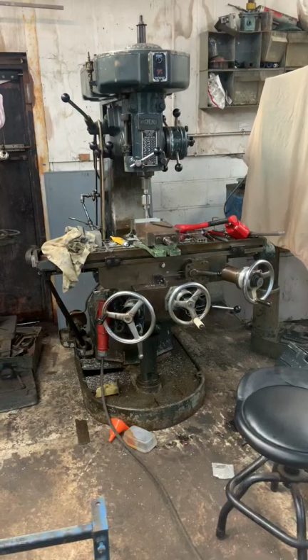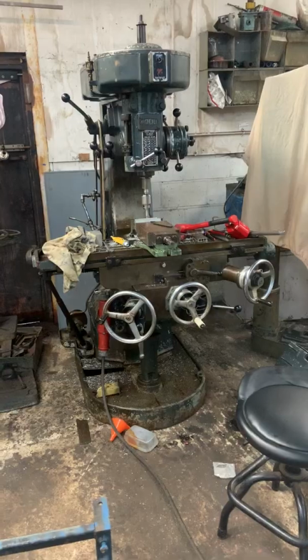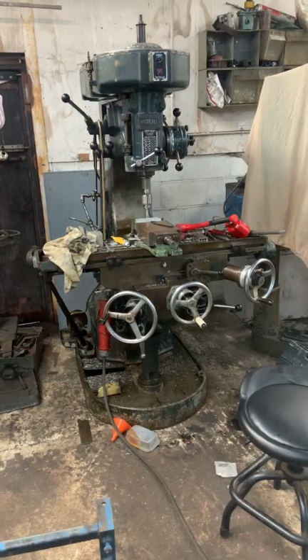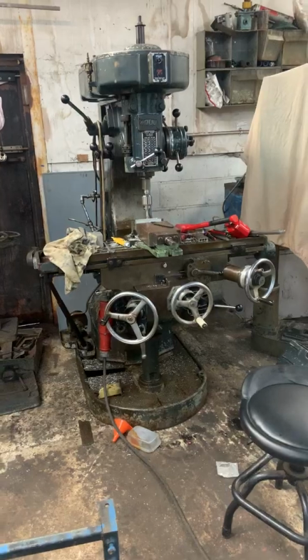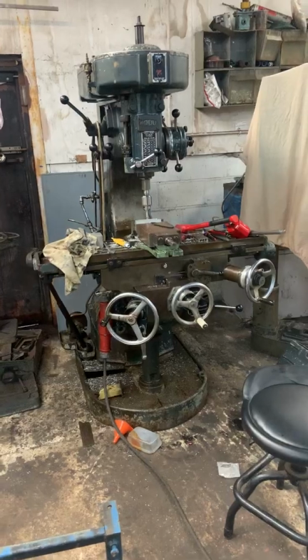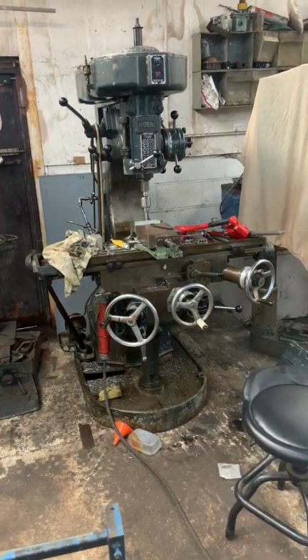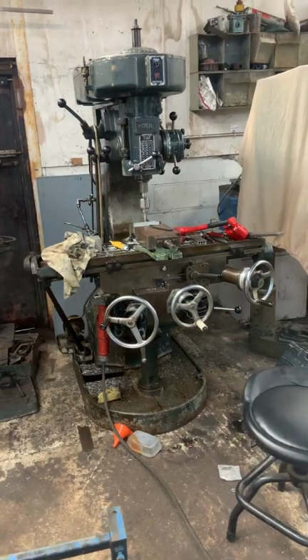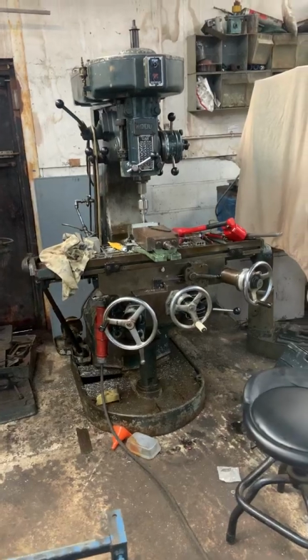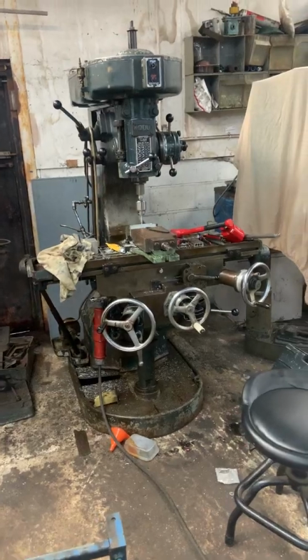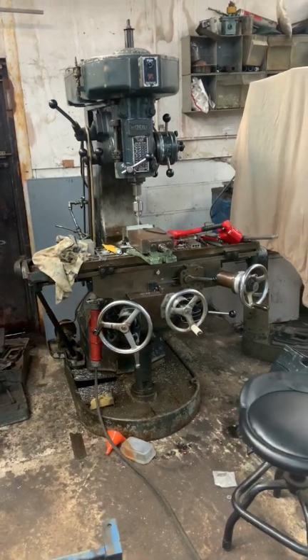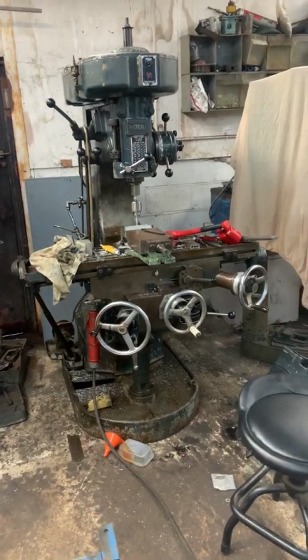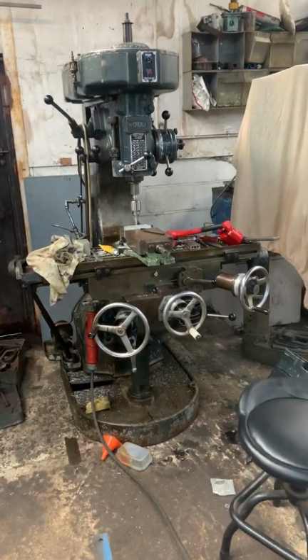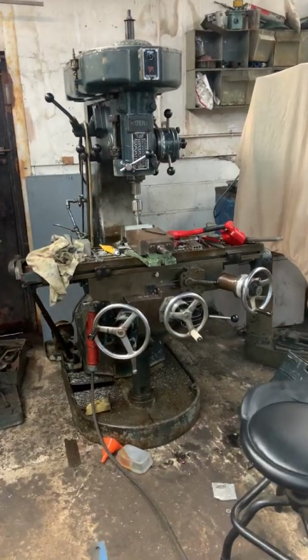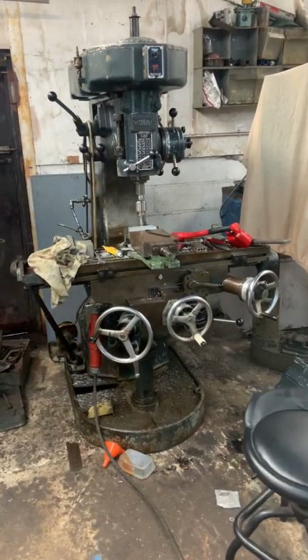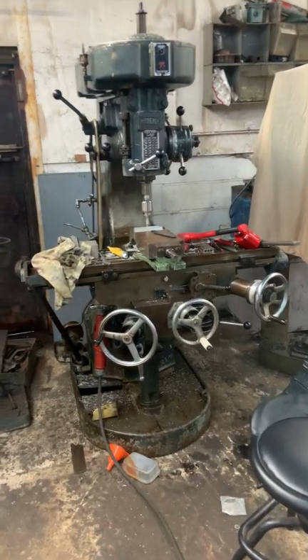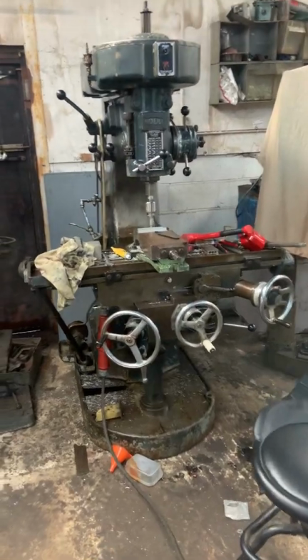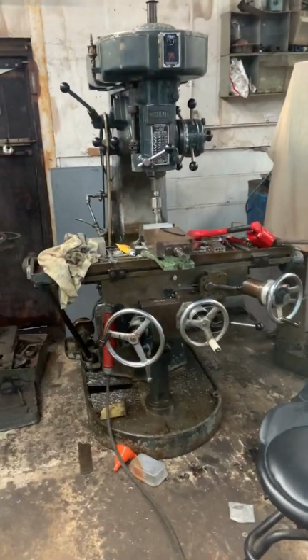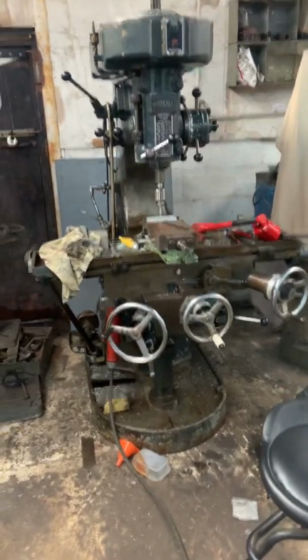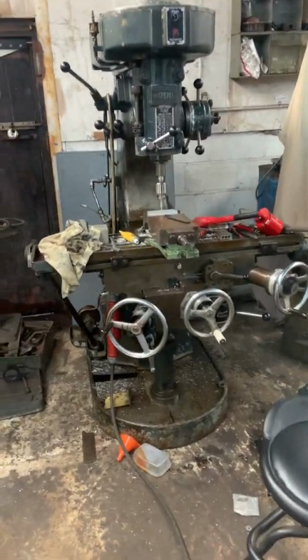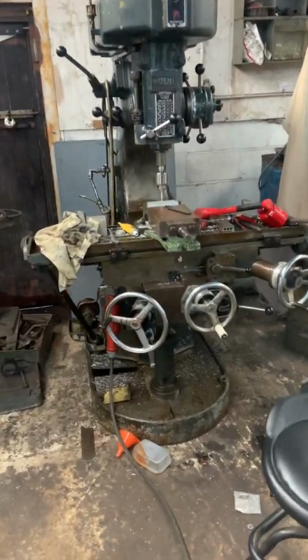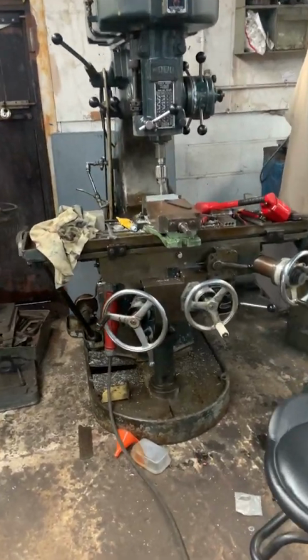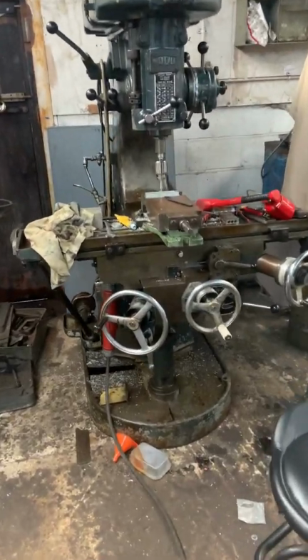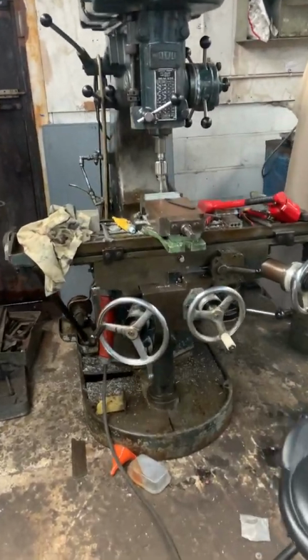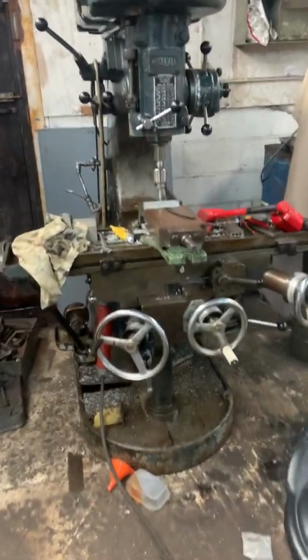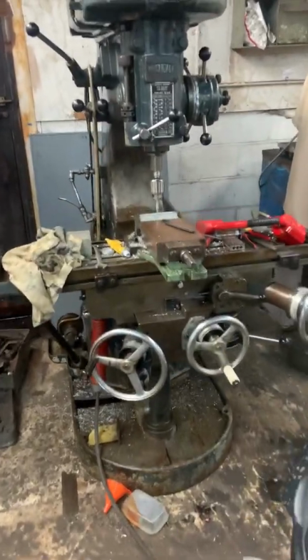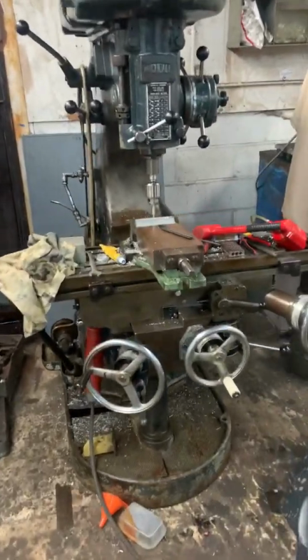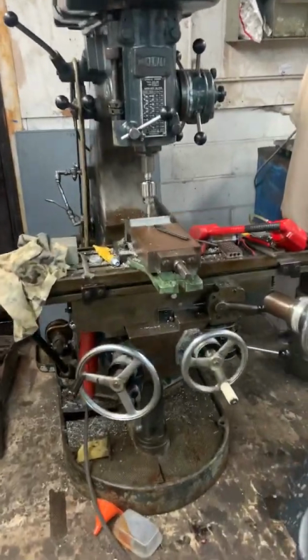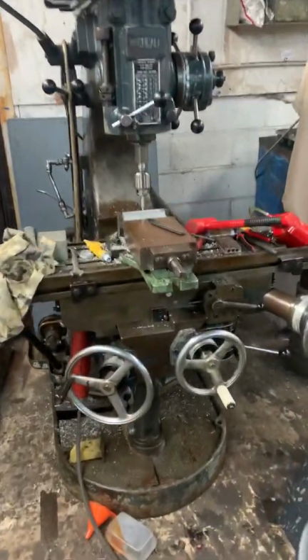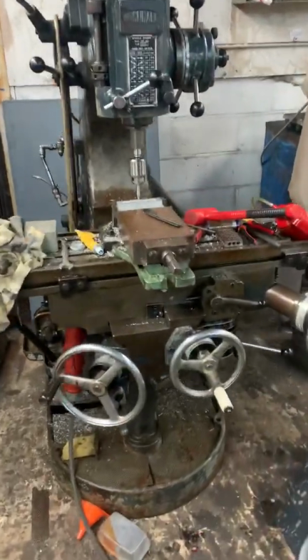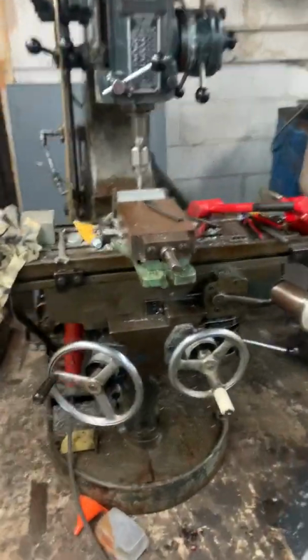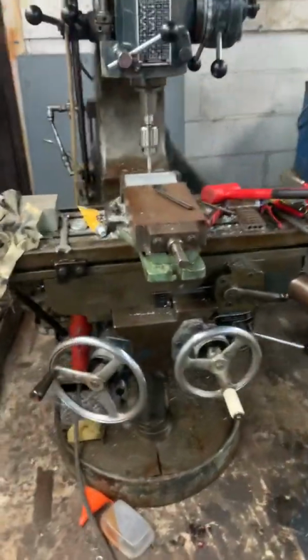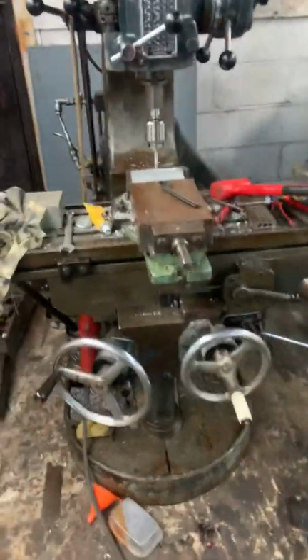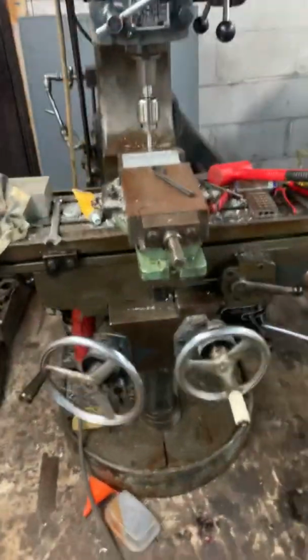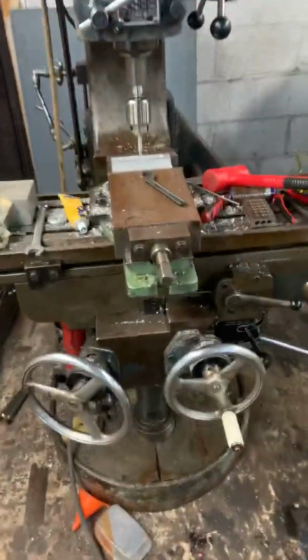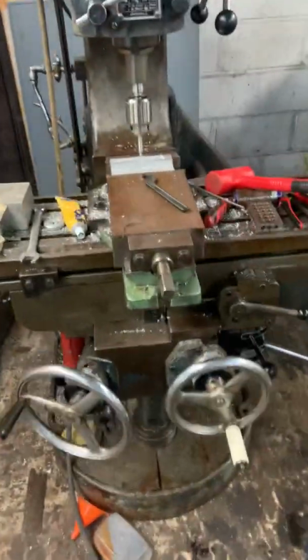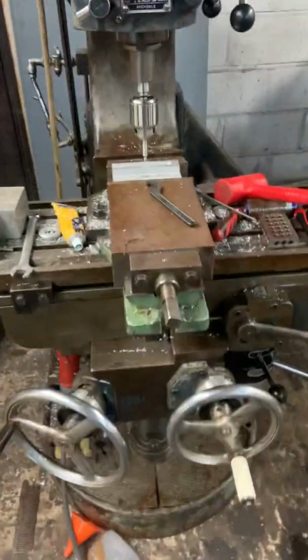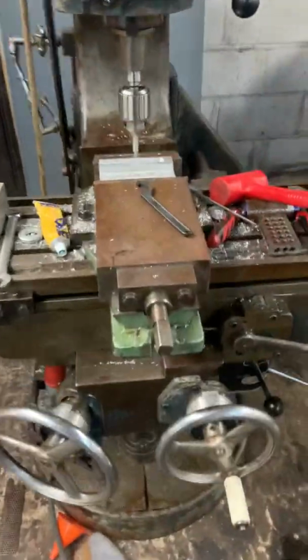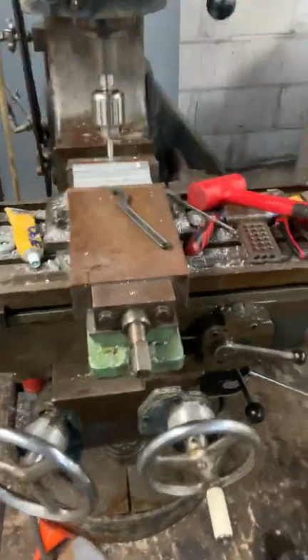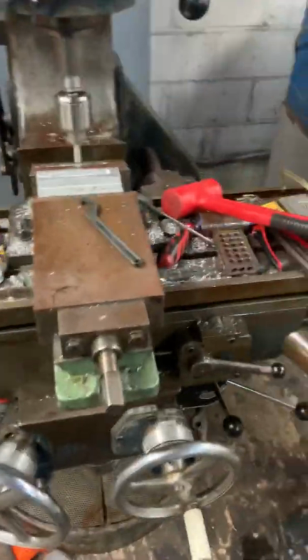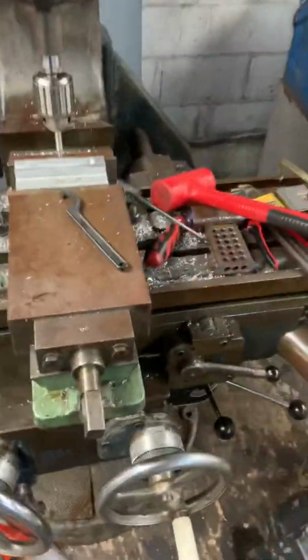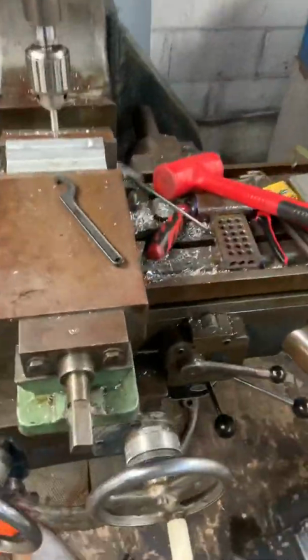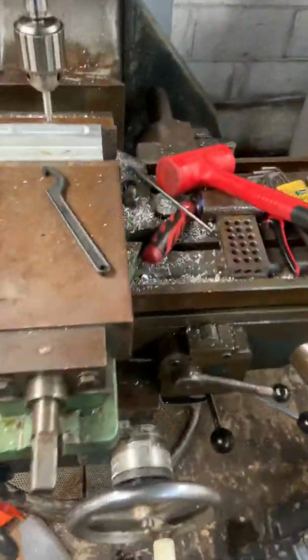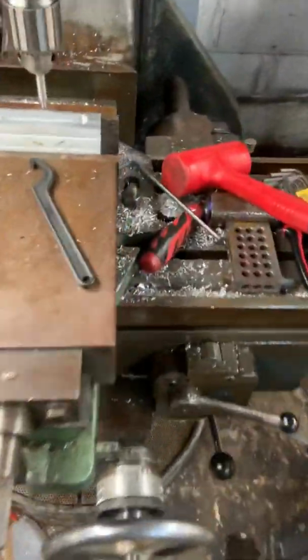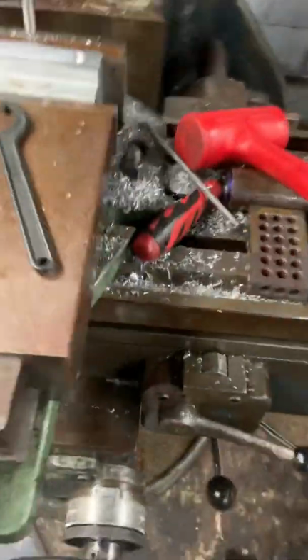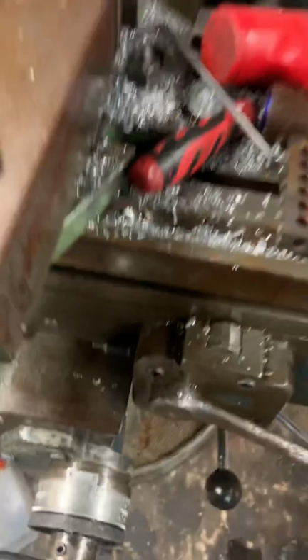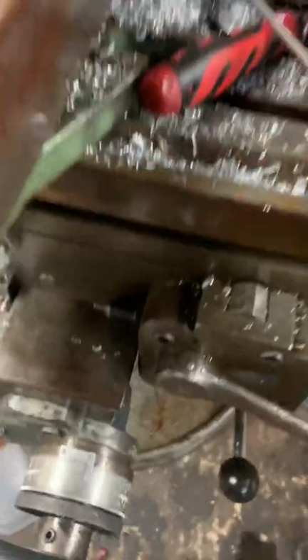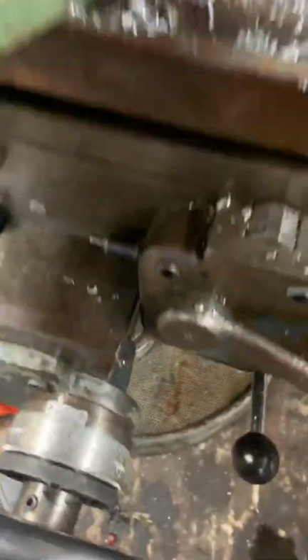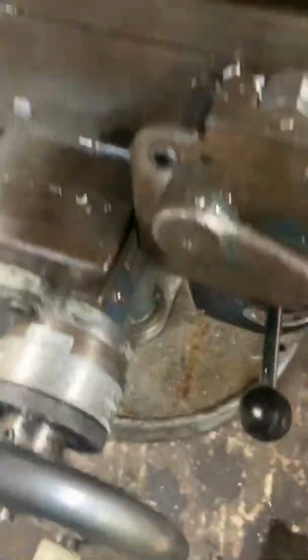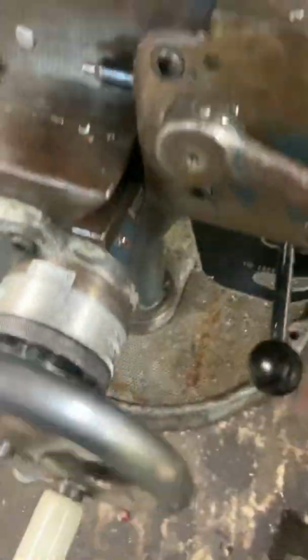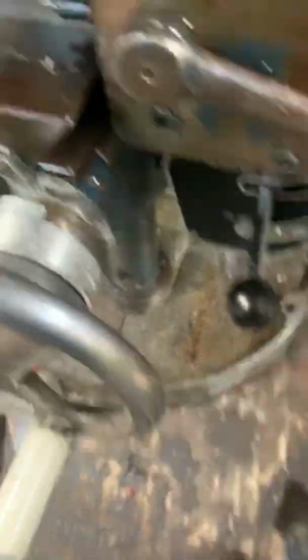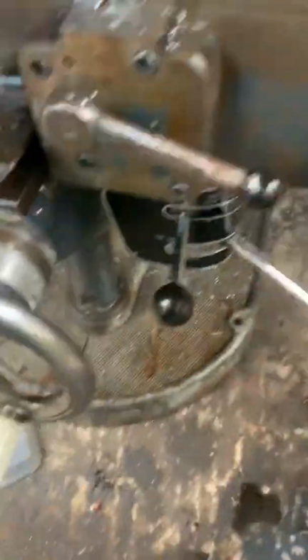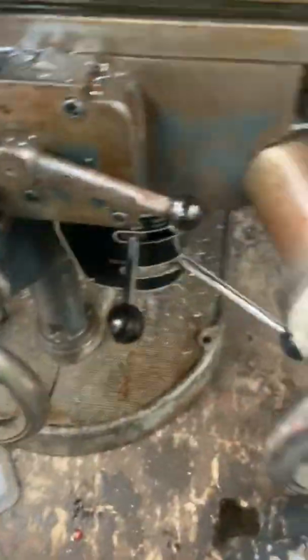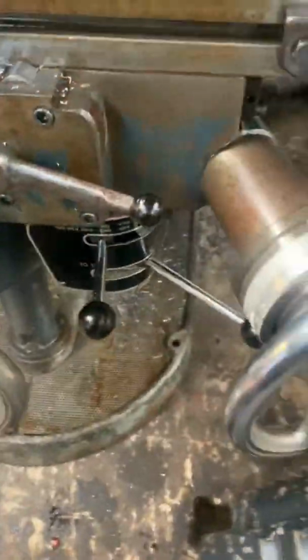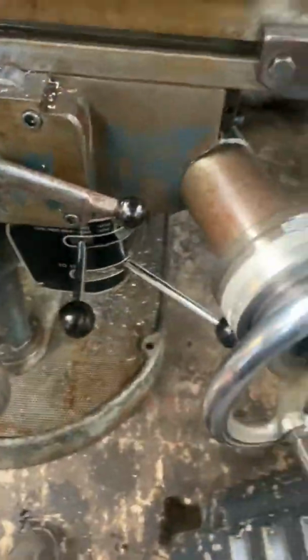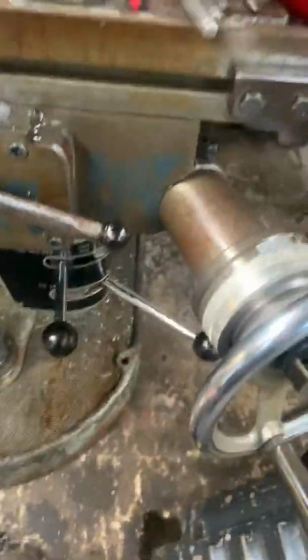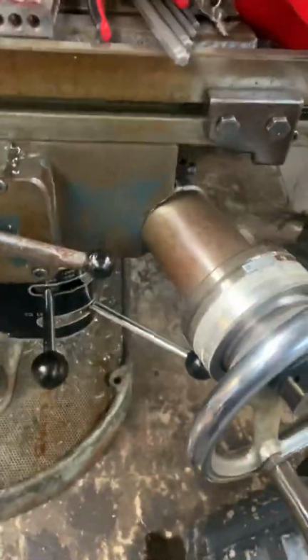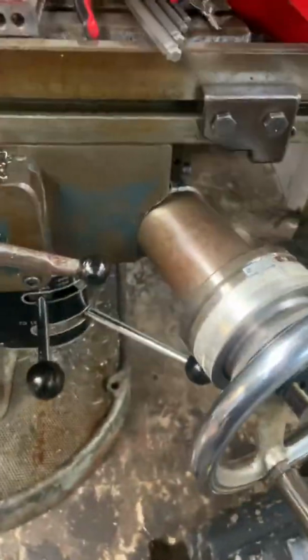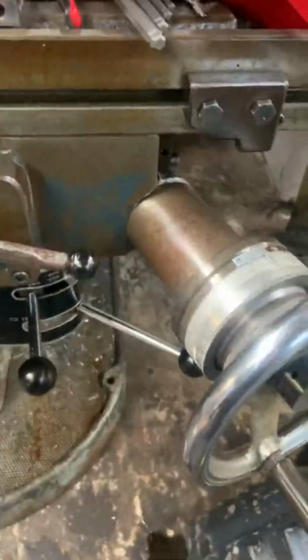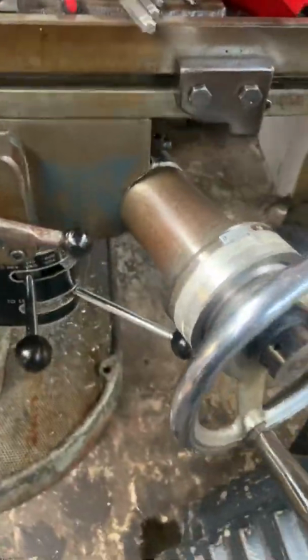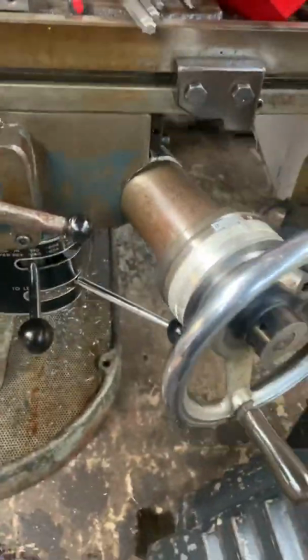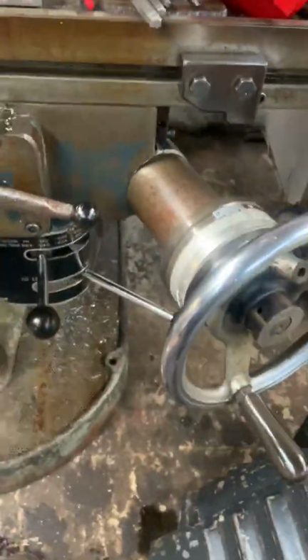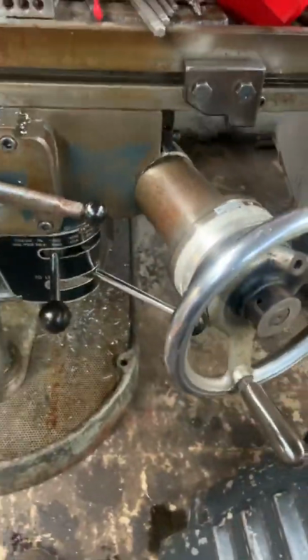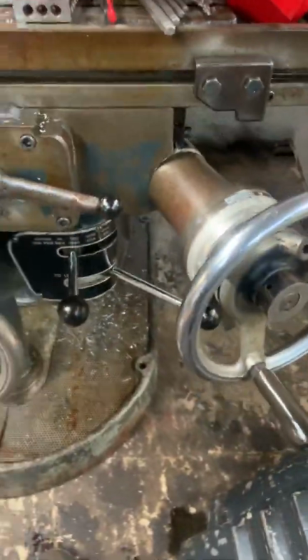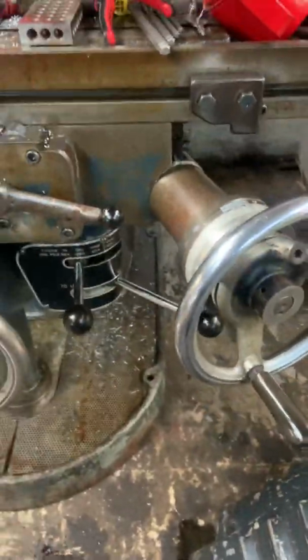Hi guys, I've got a little mill update — spent a few hours on this this morning playing around.